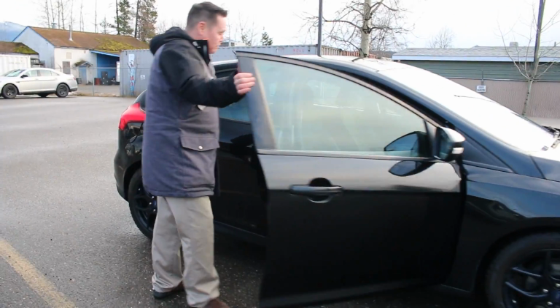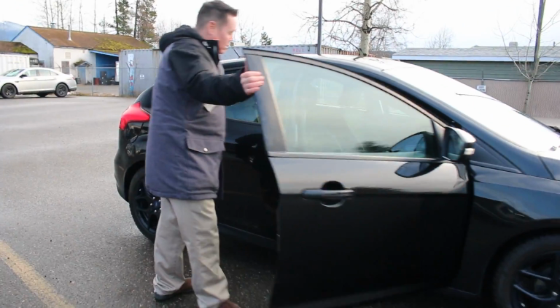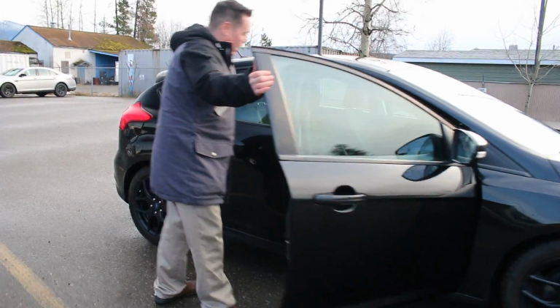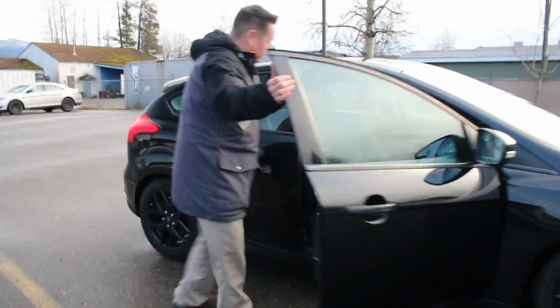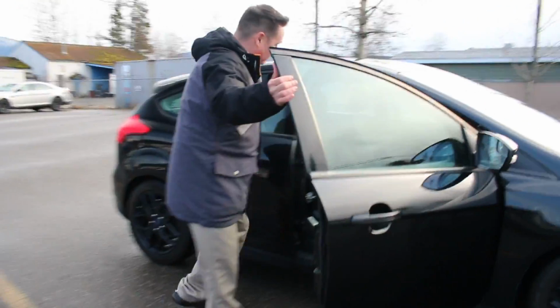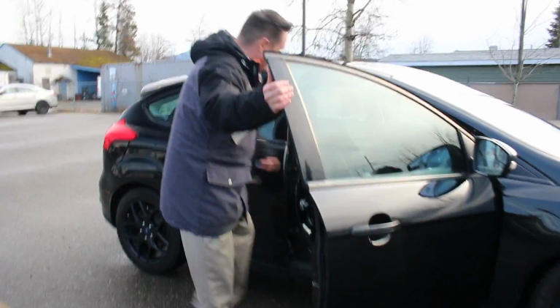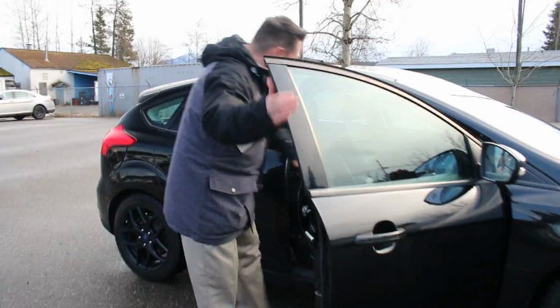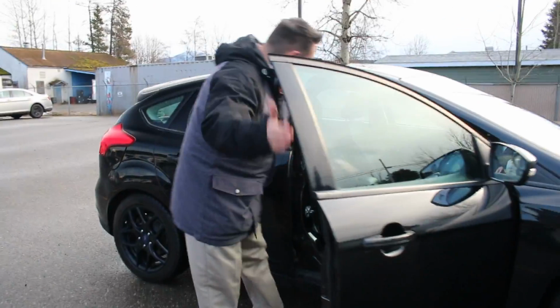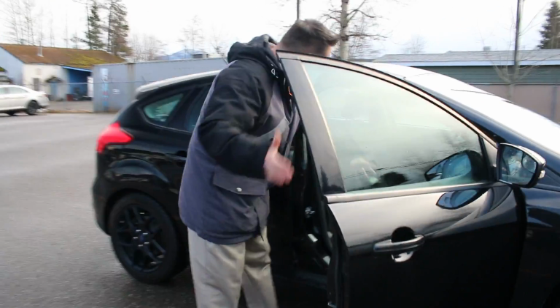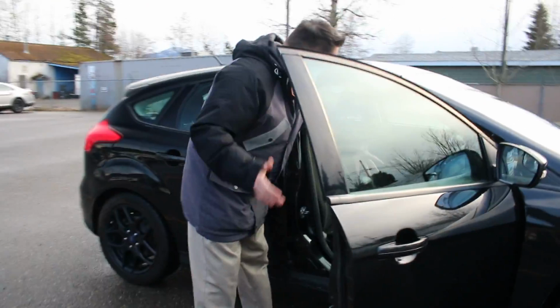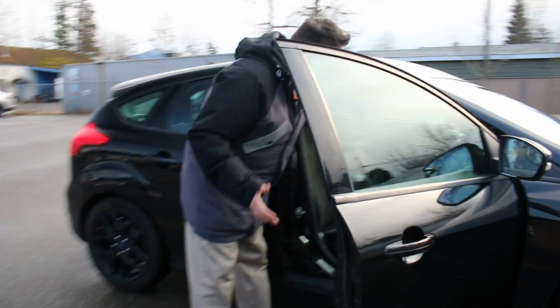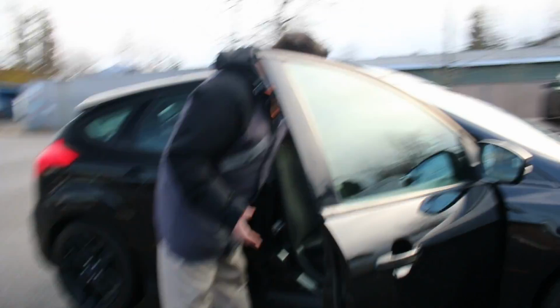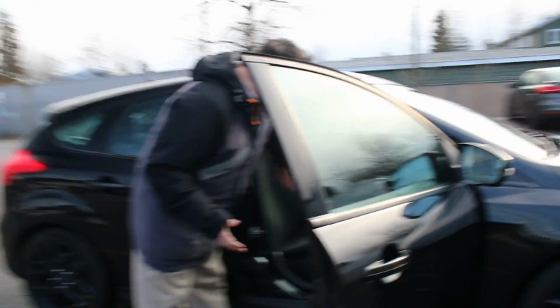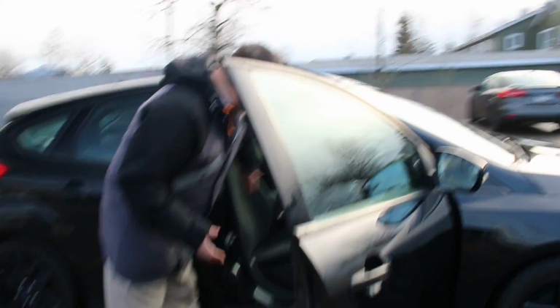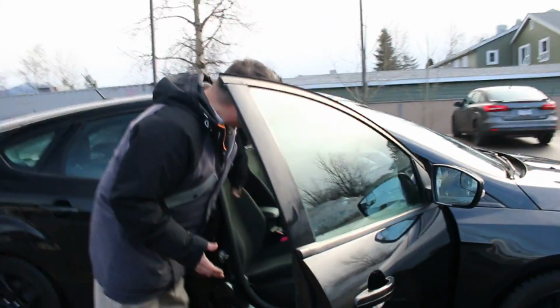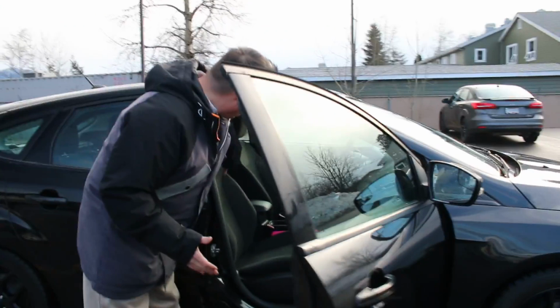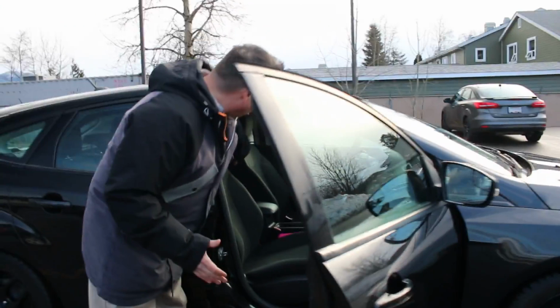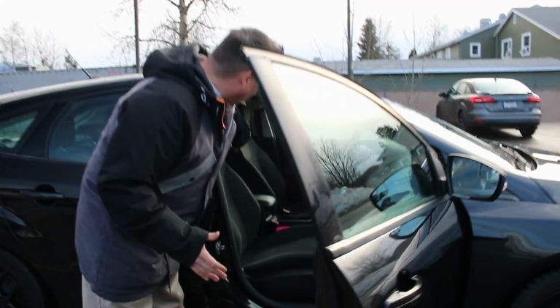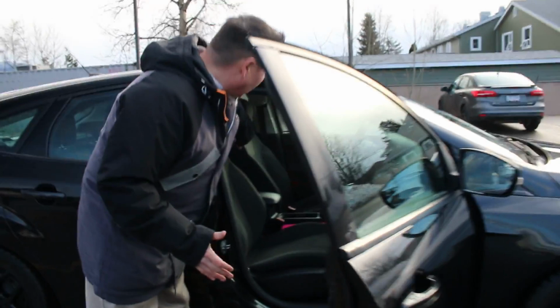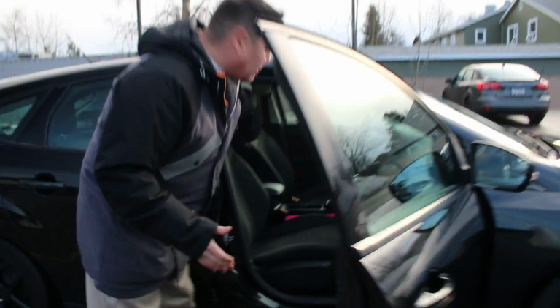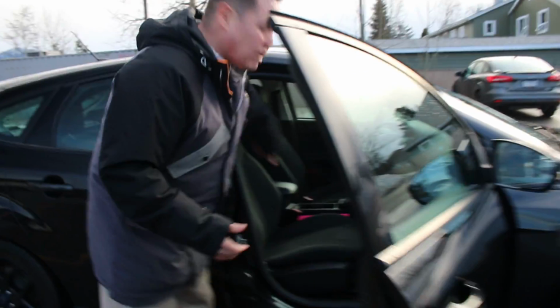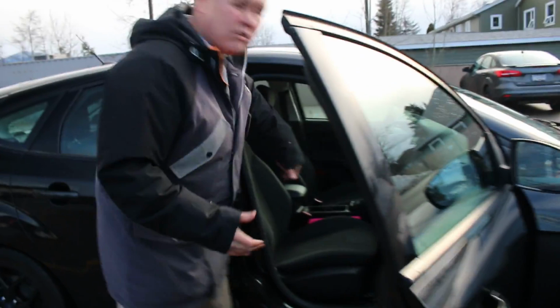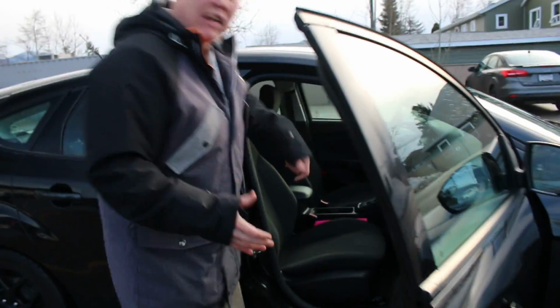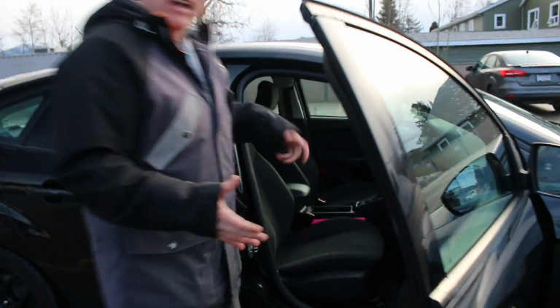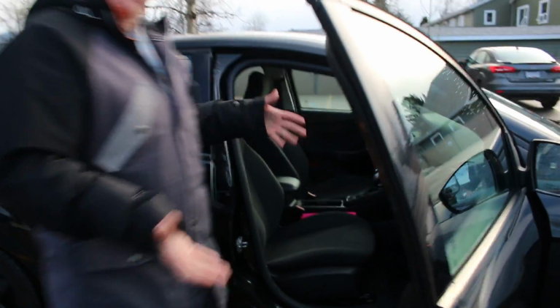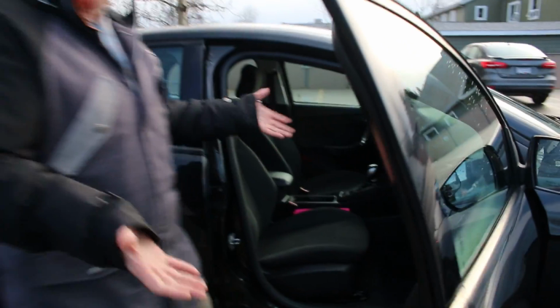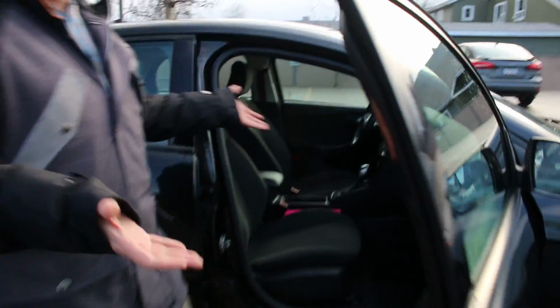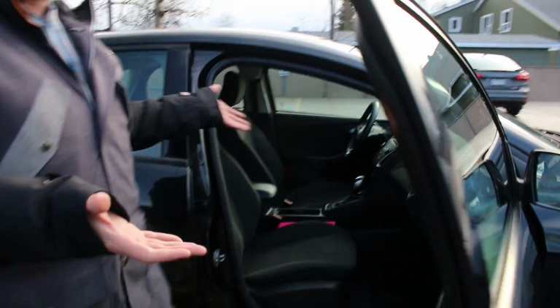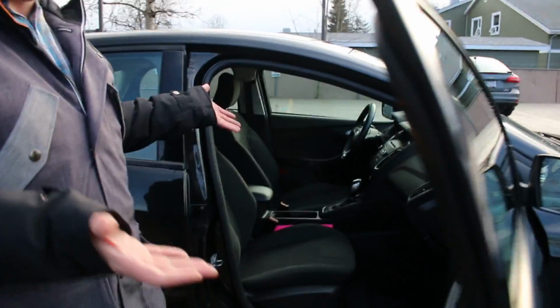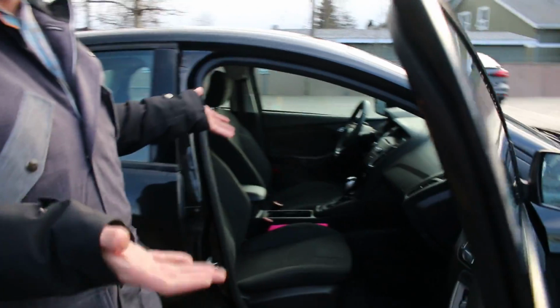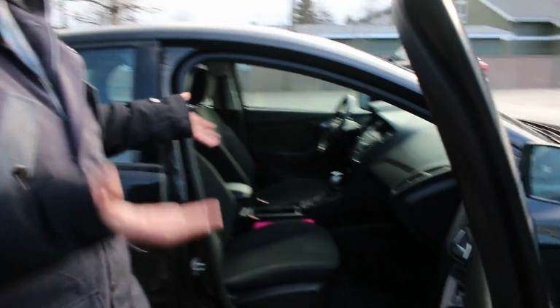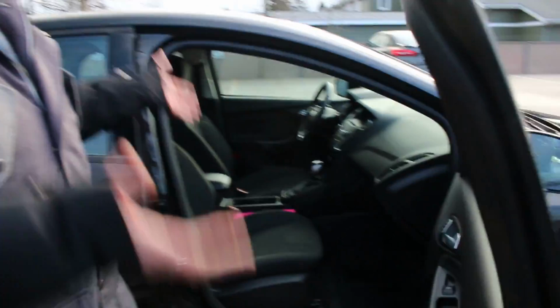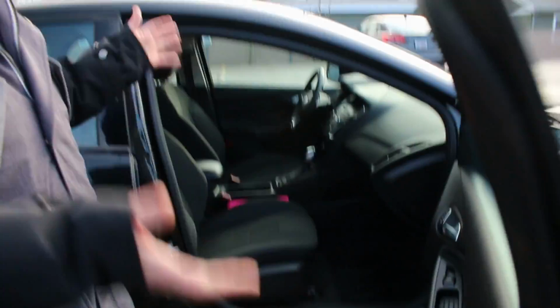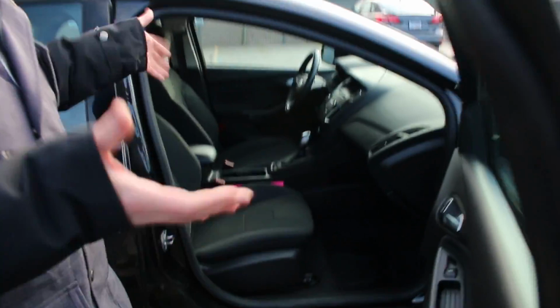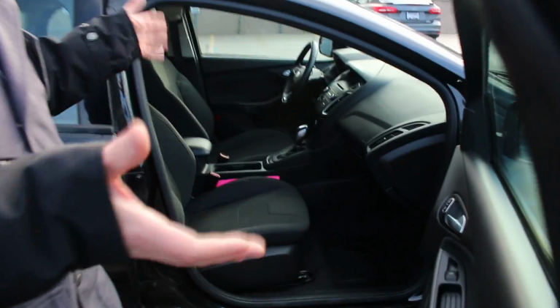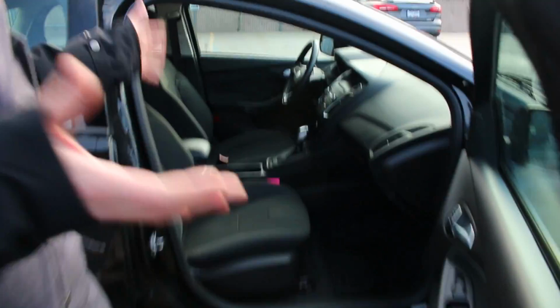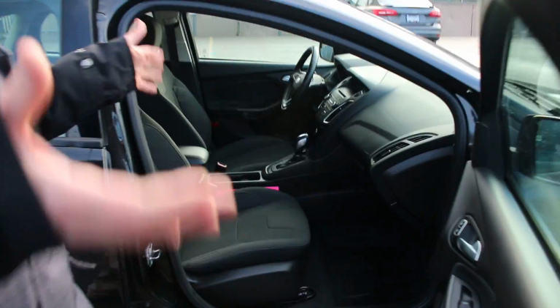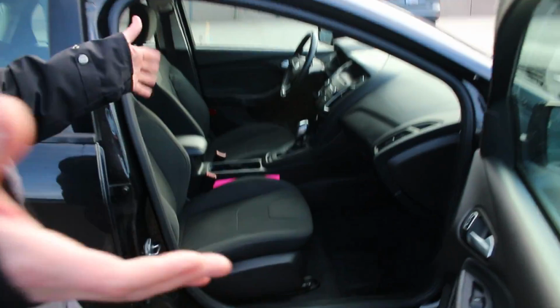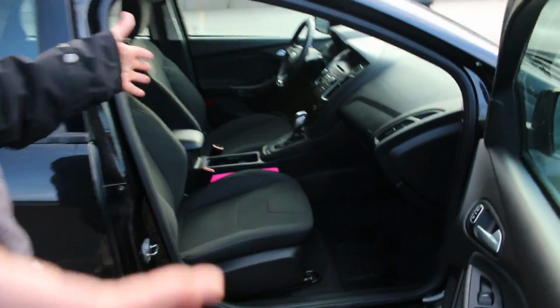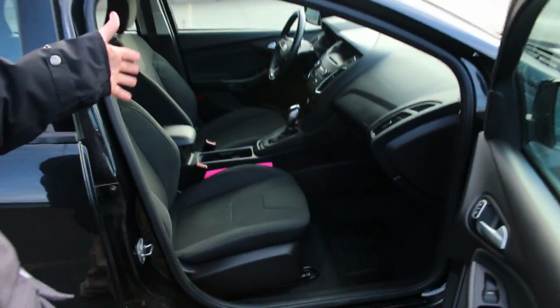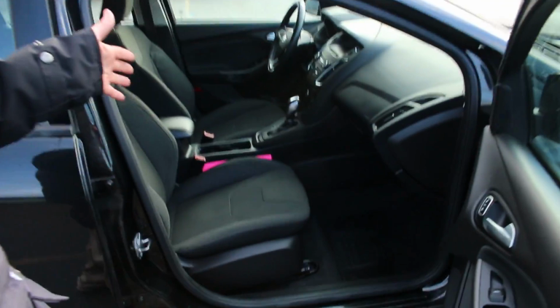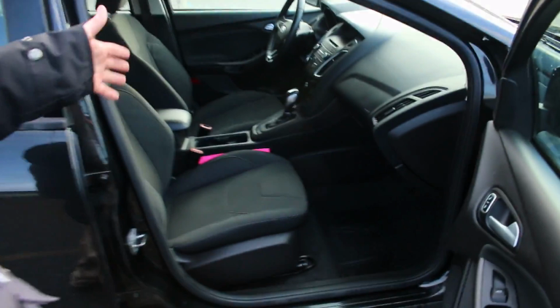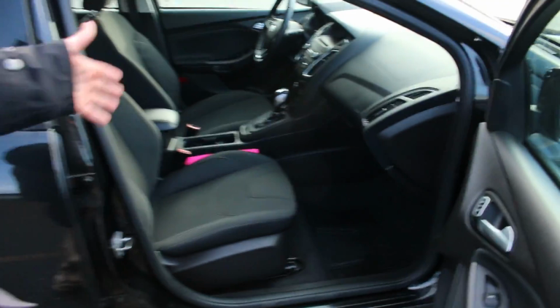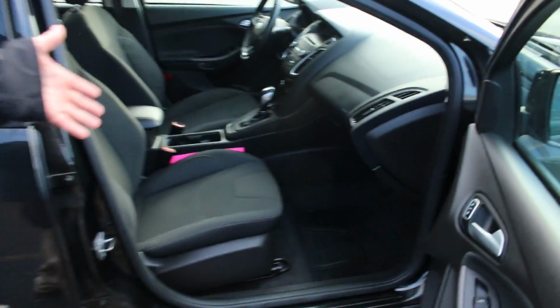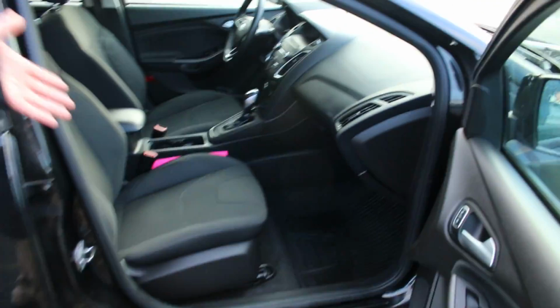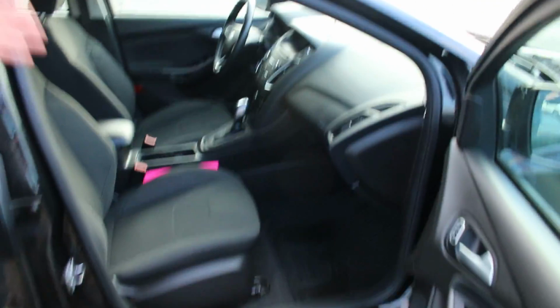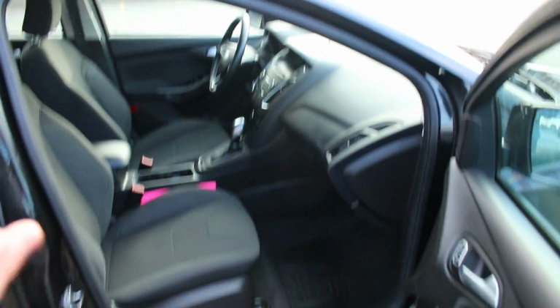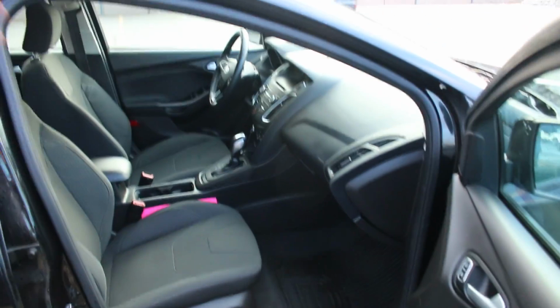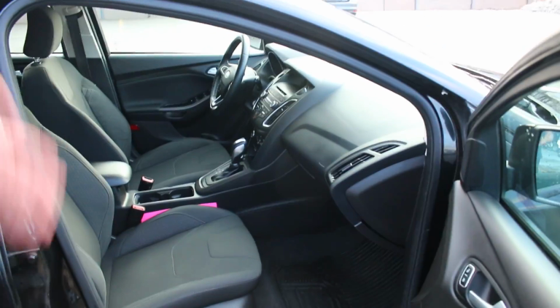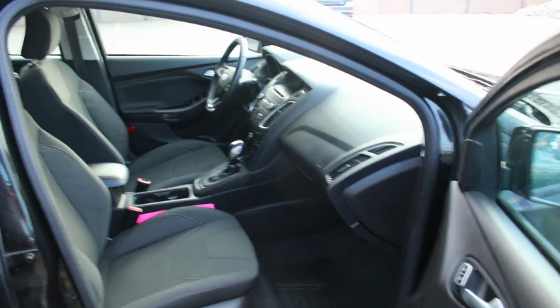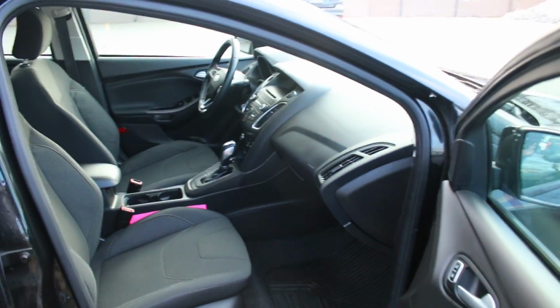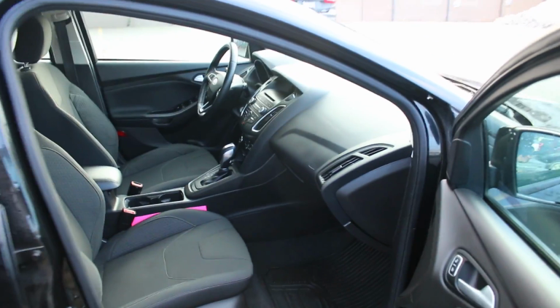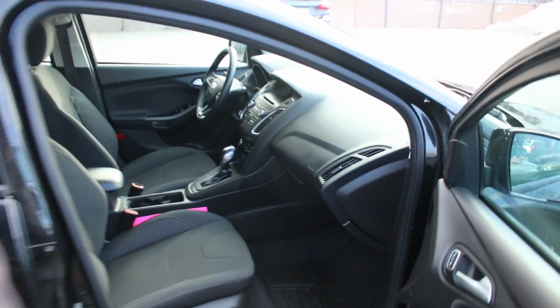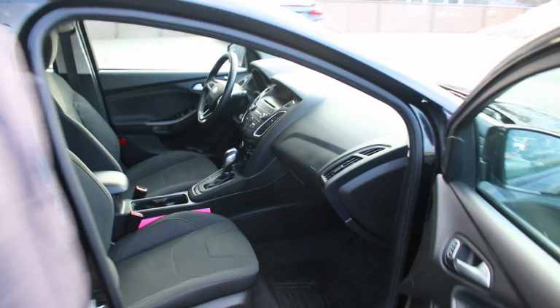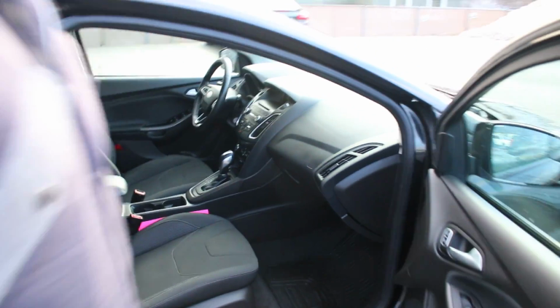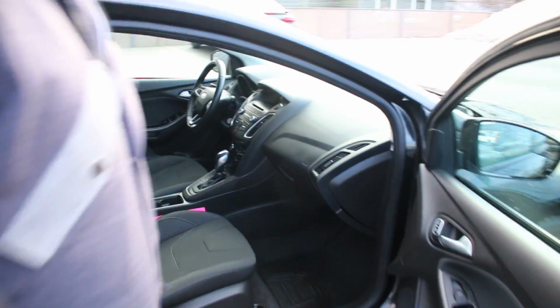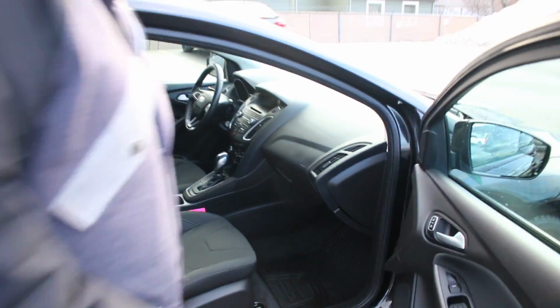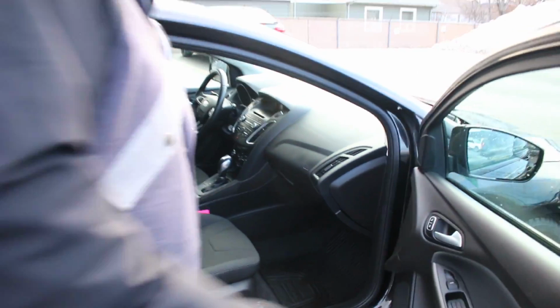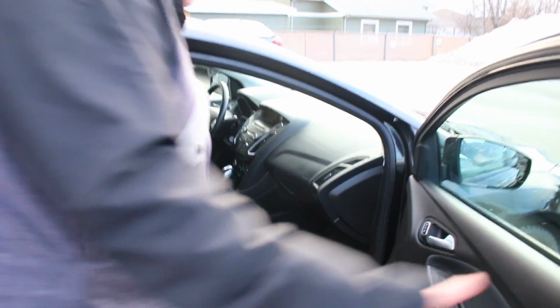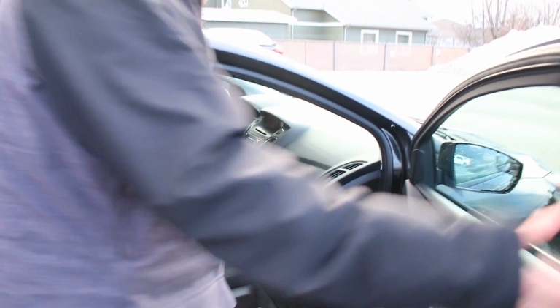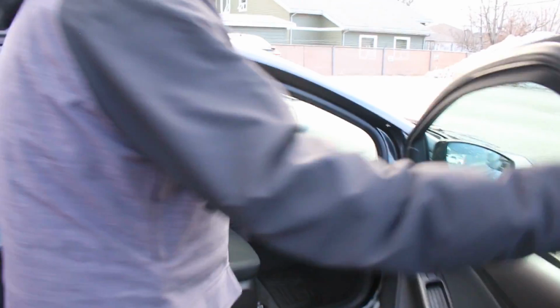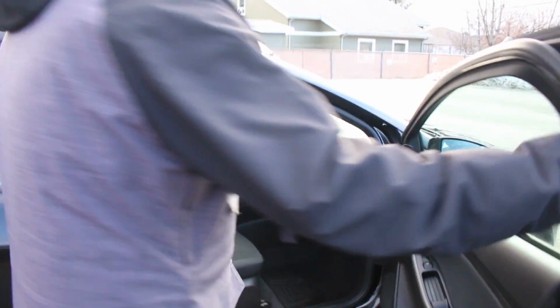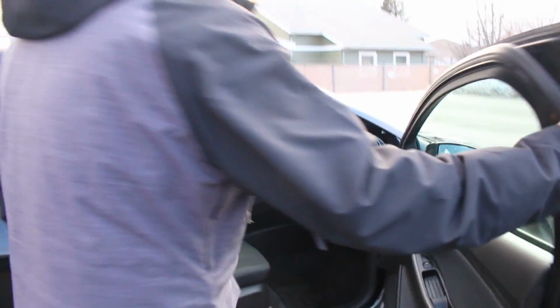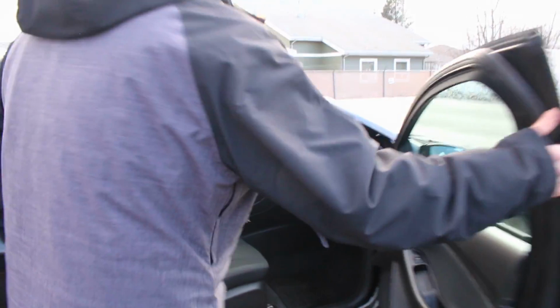As you can see, the interior is all blacked out as well. Everybody's going for this kind of blacked-out look and it's a beautiful look.